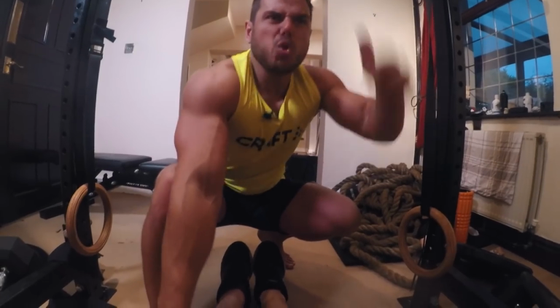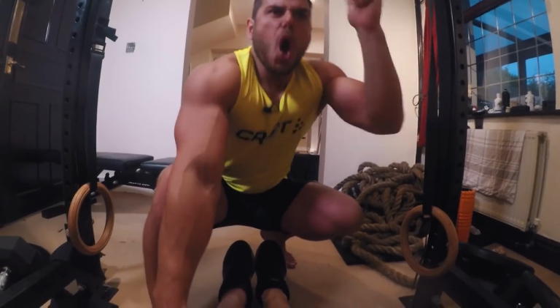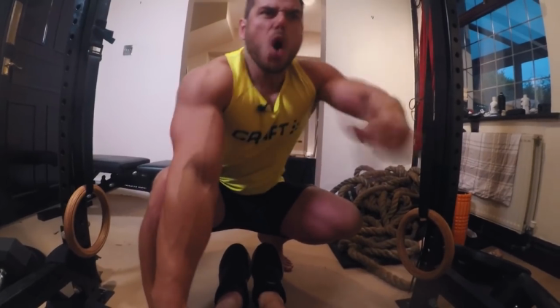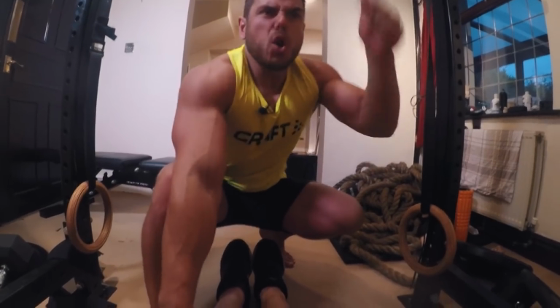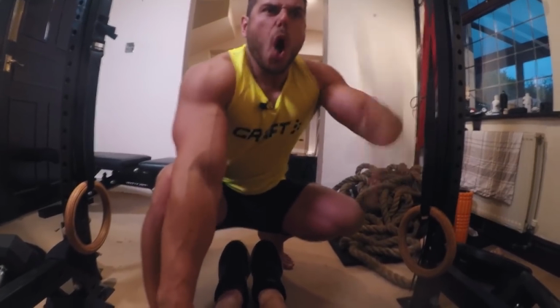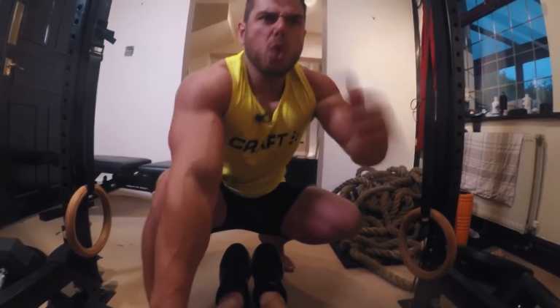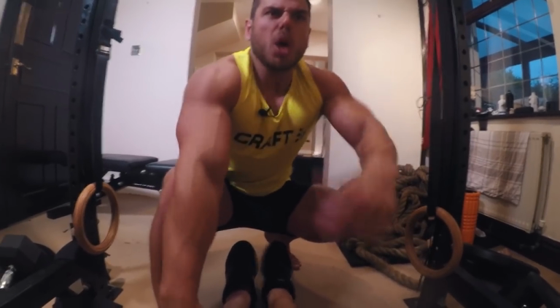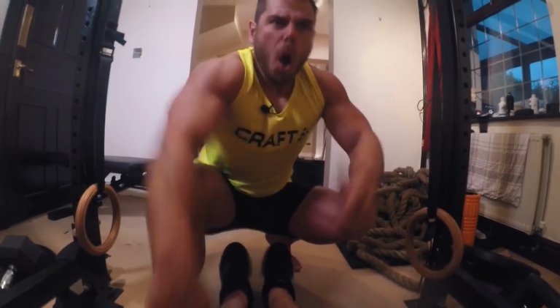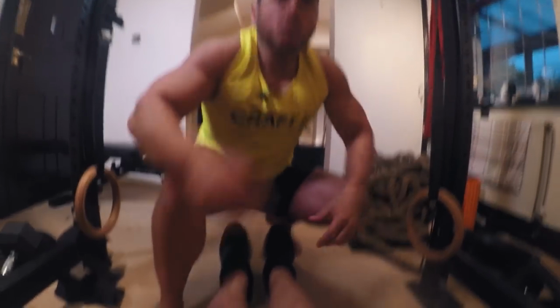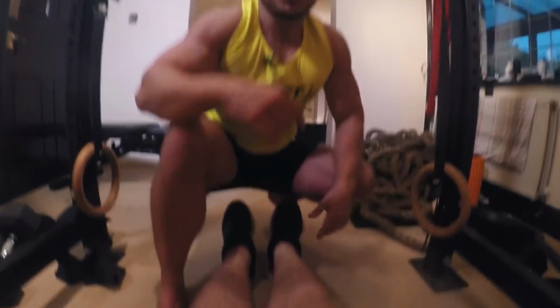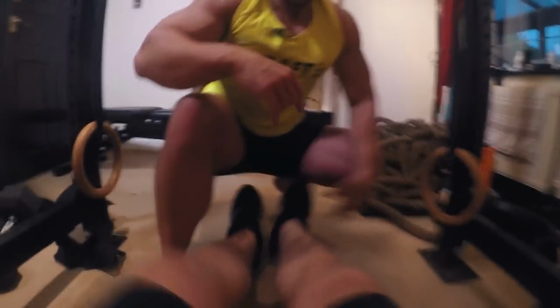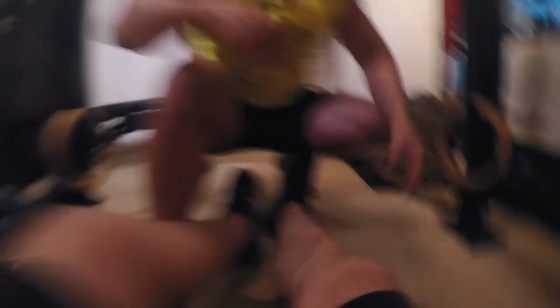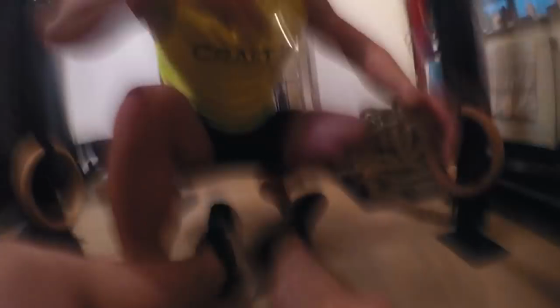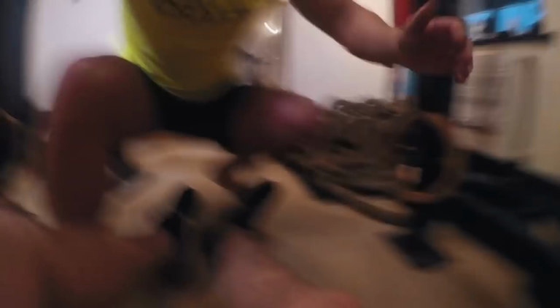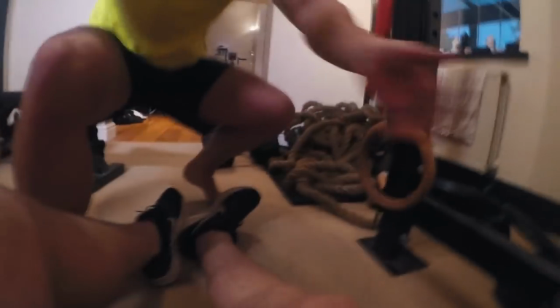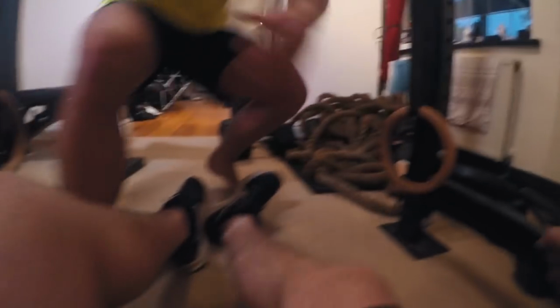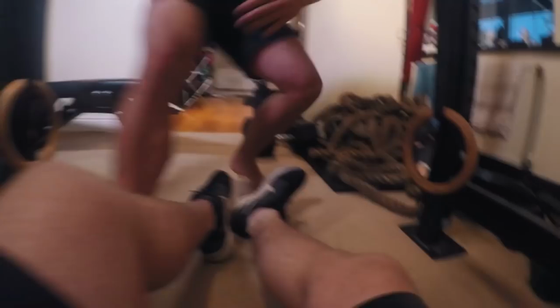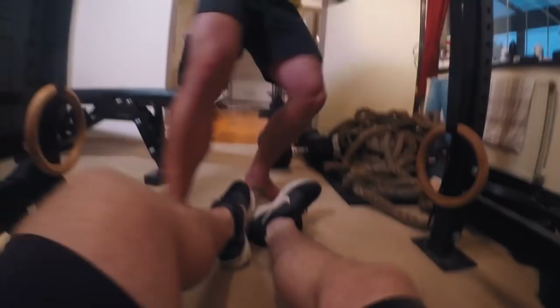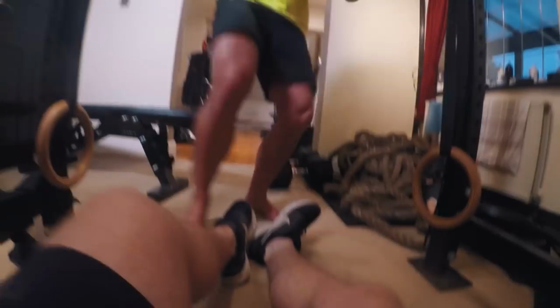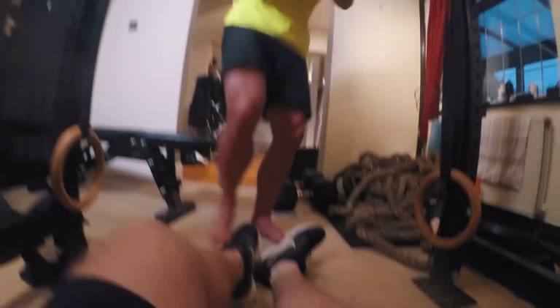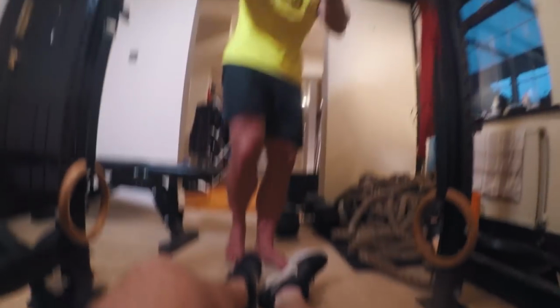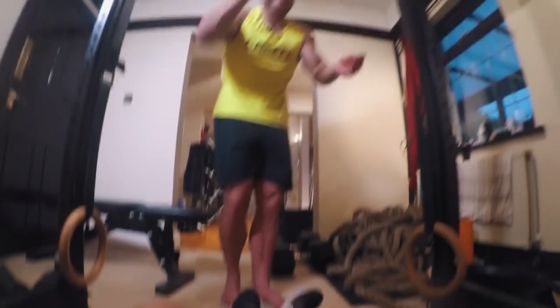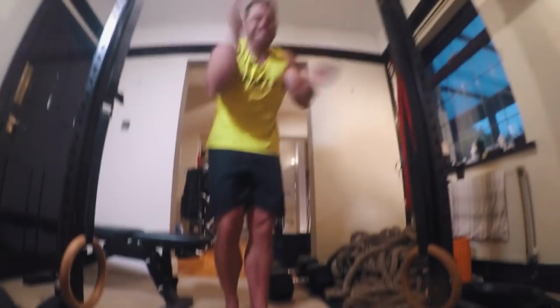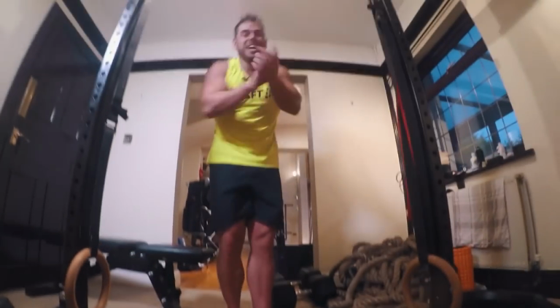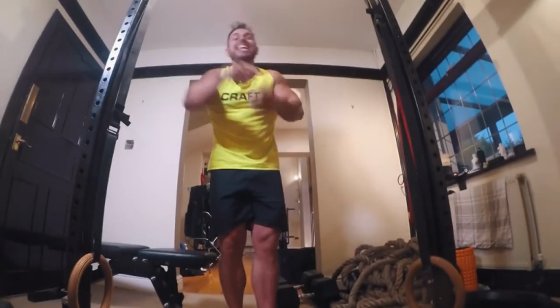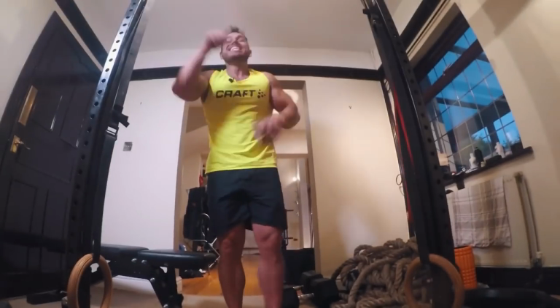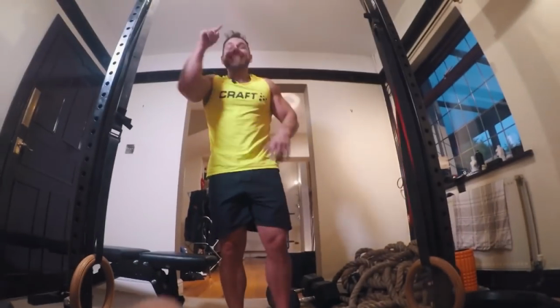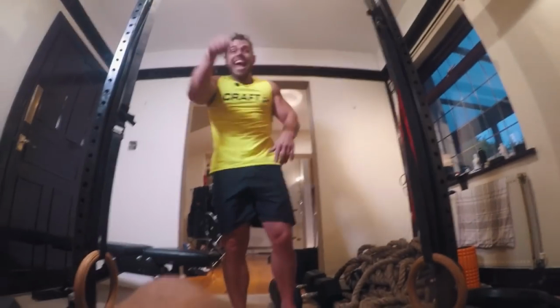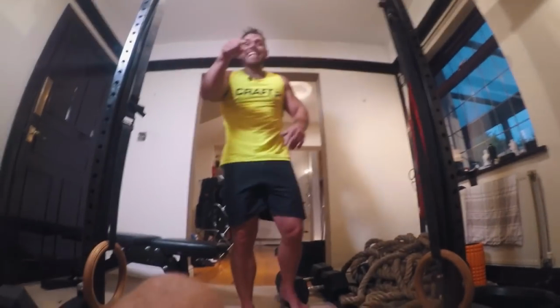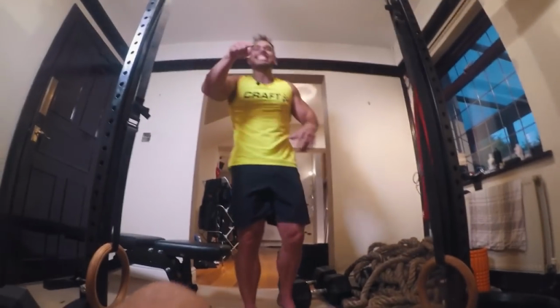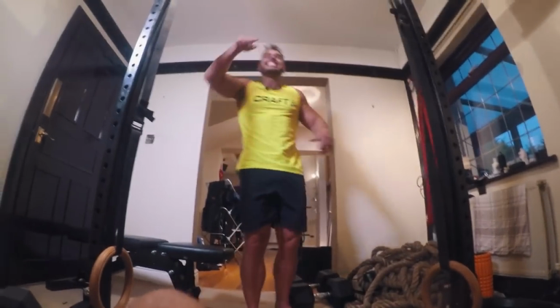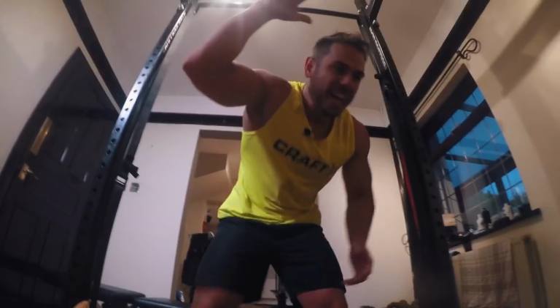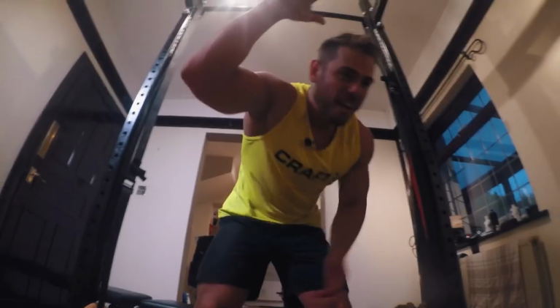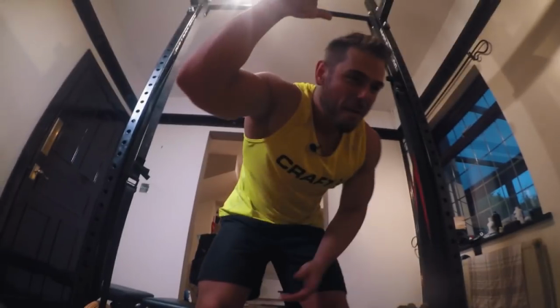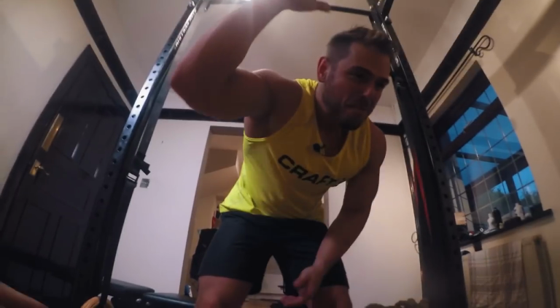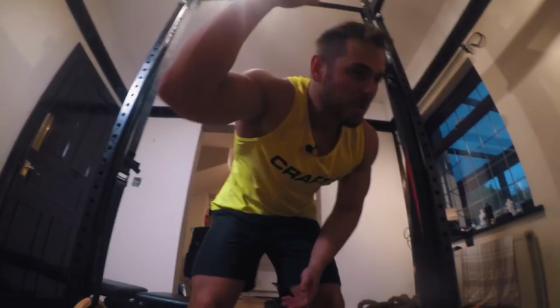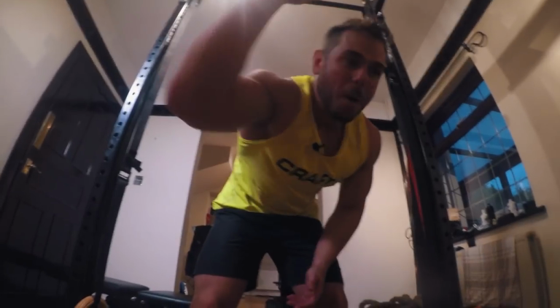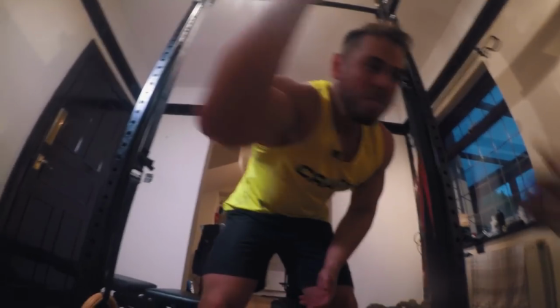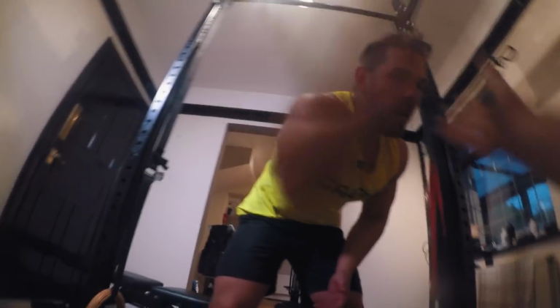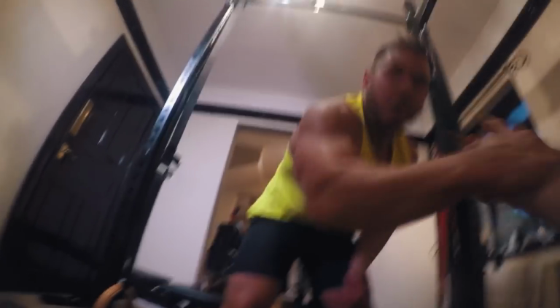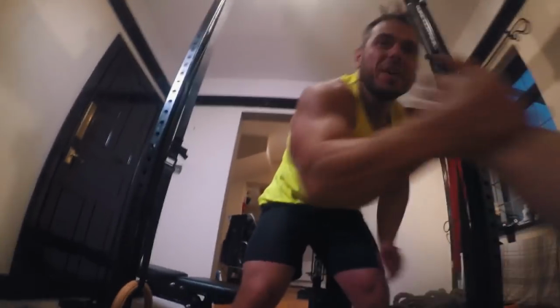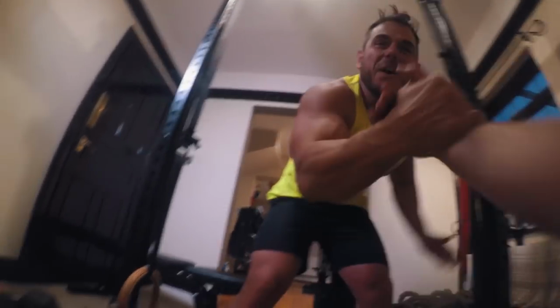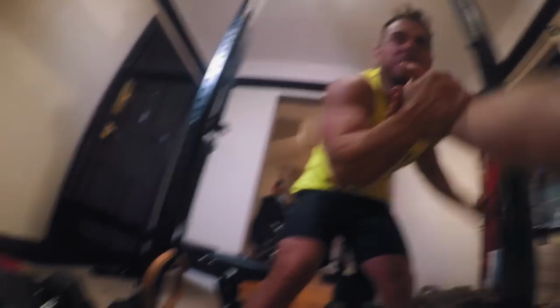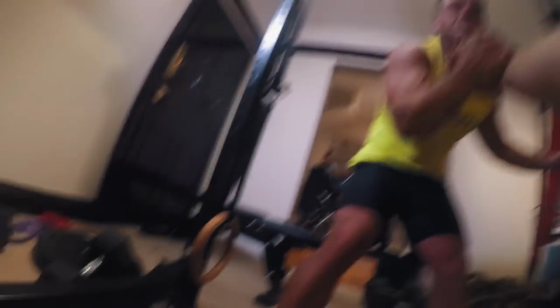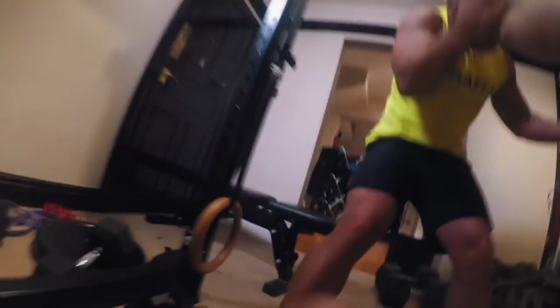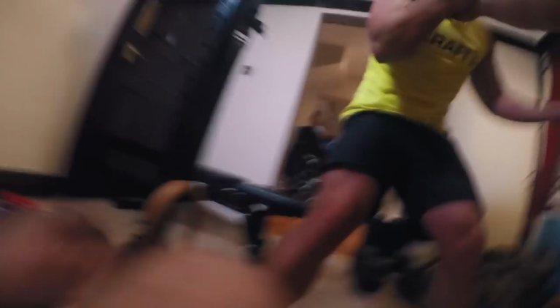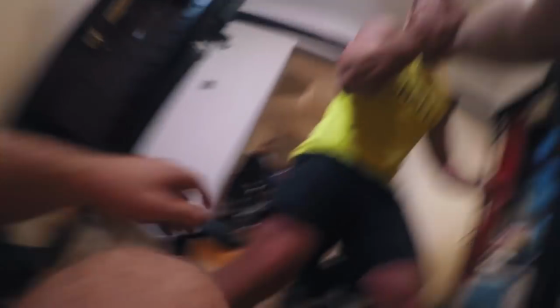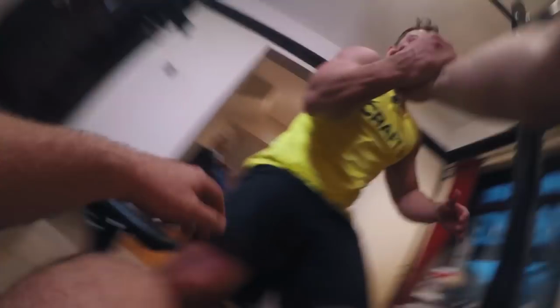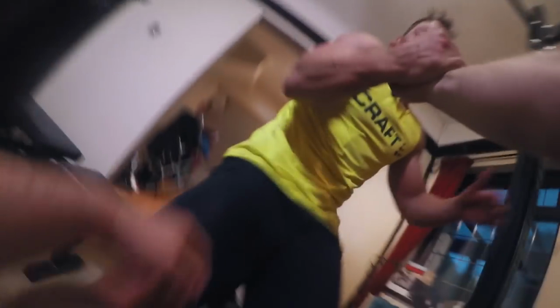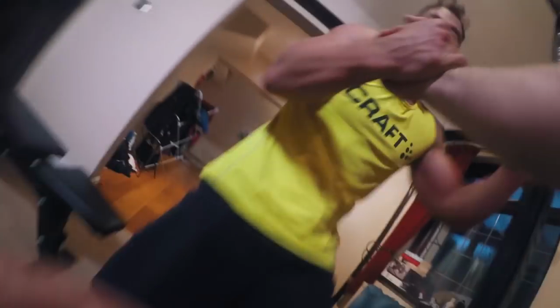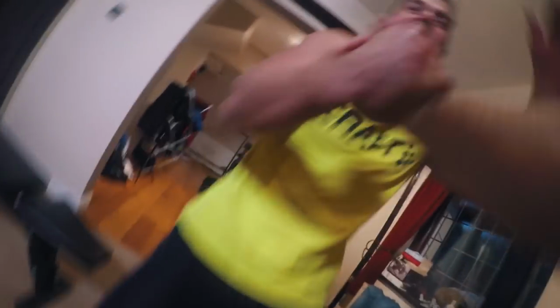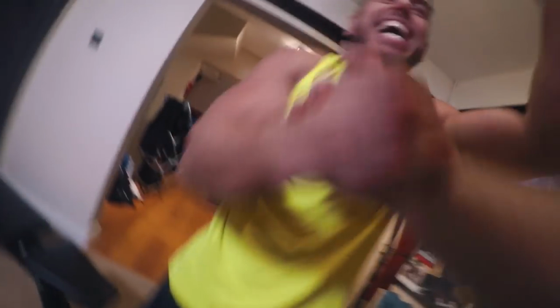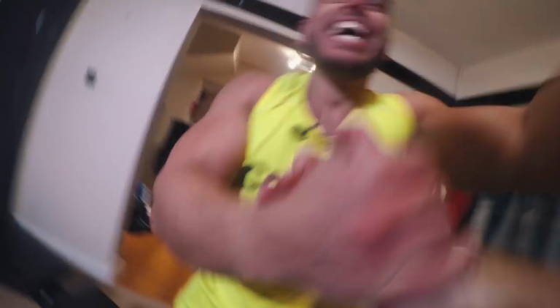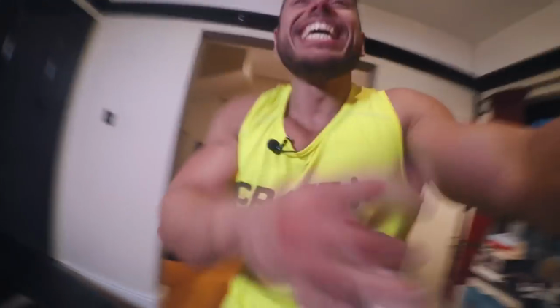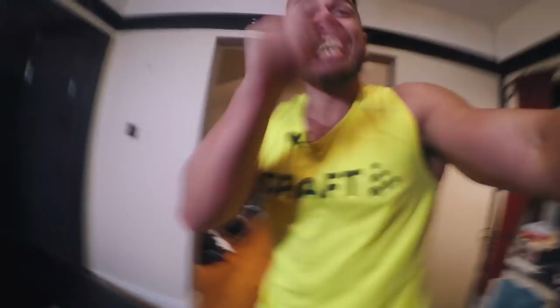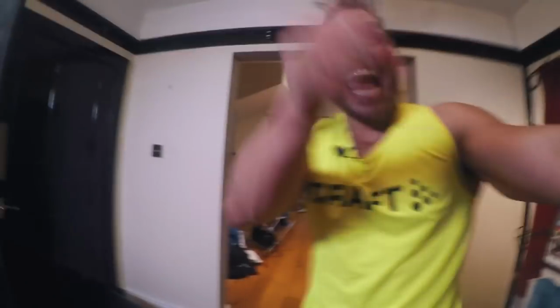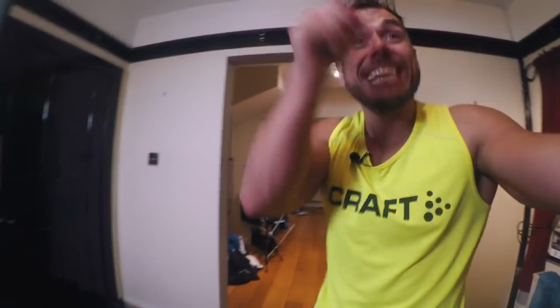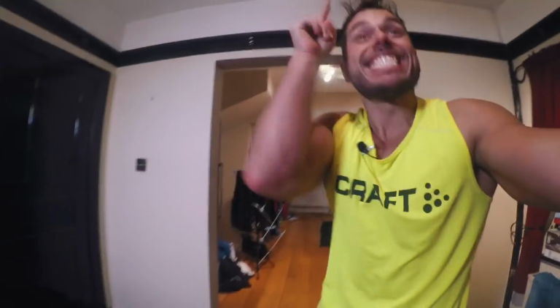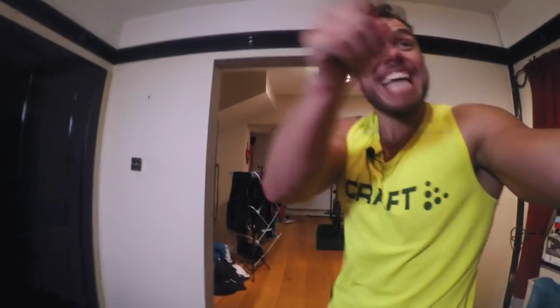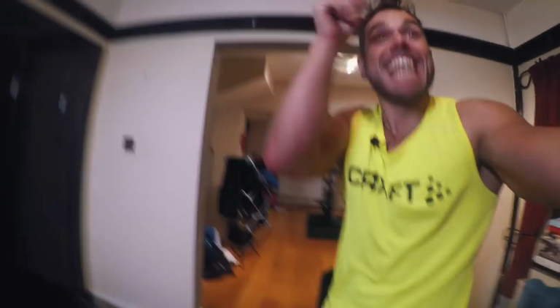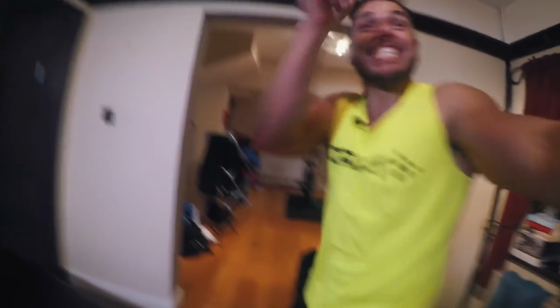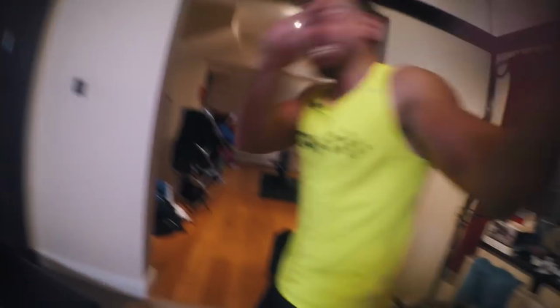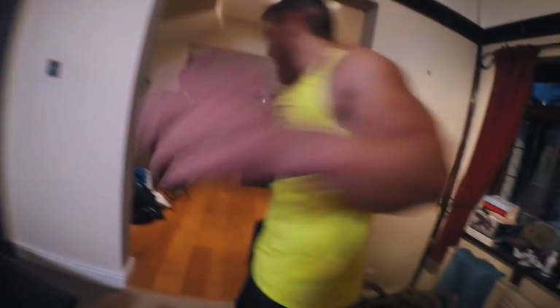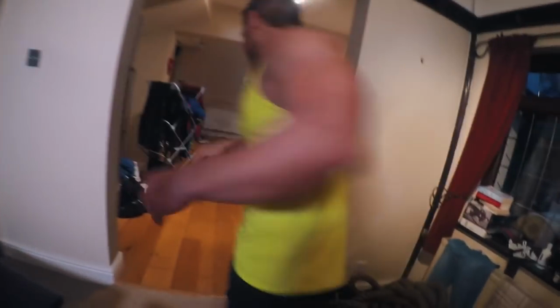Metabolic stress. Hold it. Yes, we've got more, we've got more, we've got more. Yes.